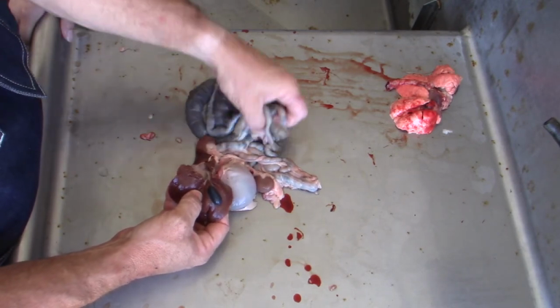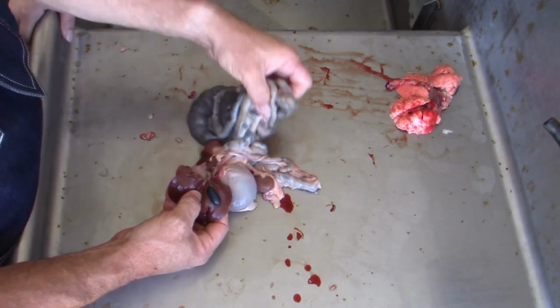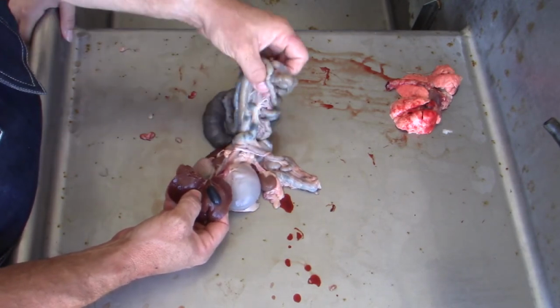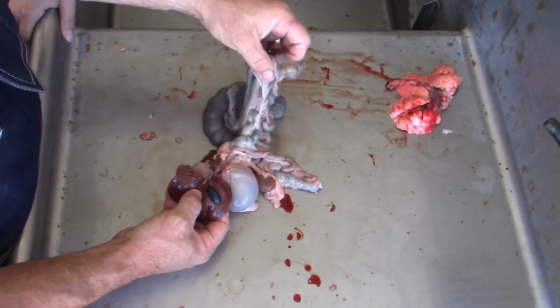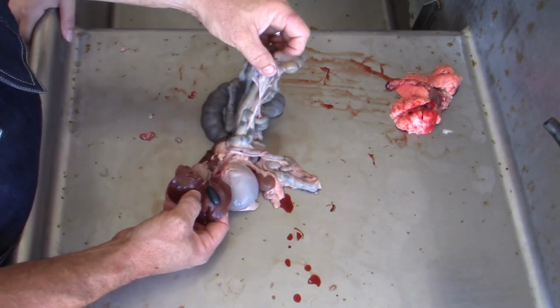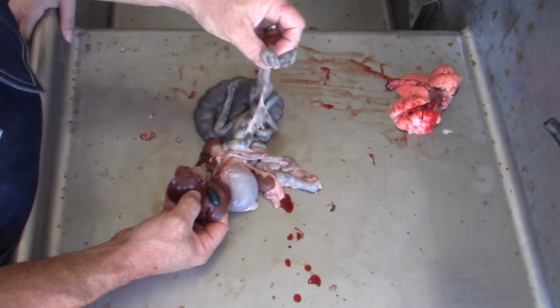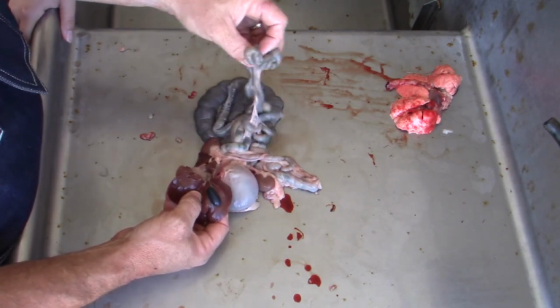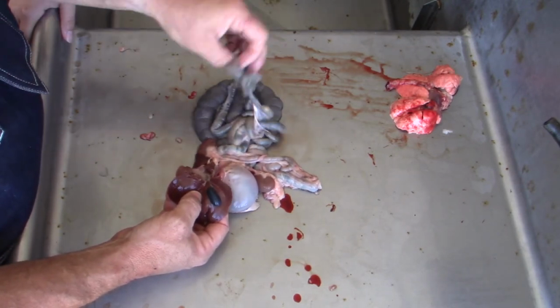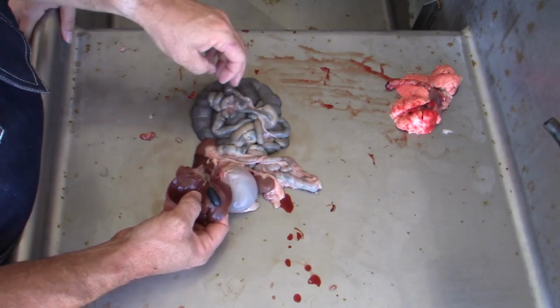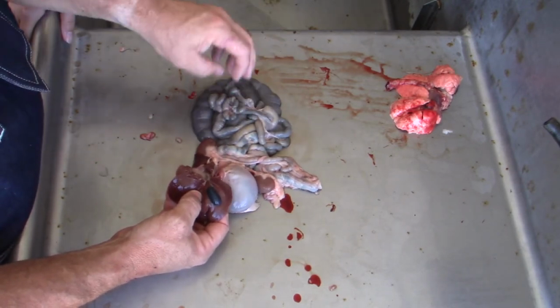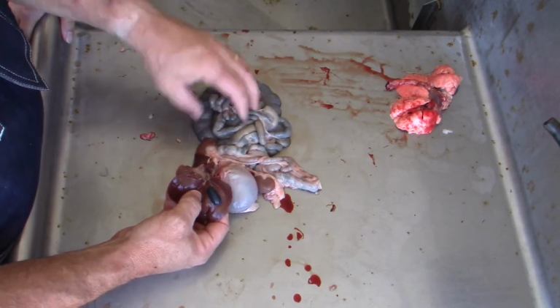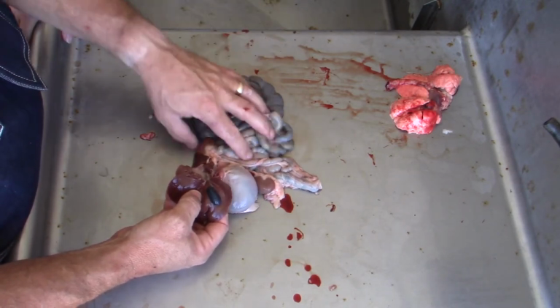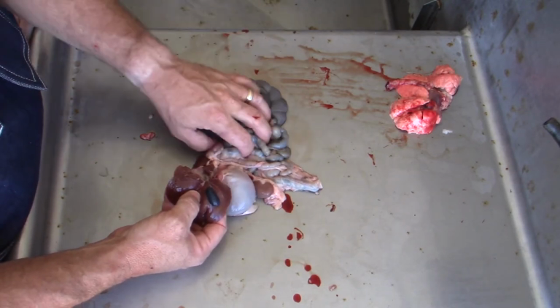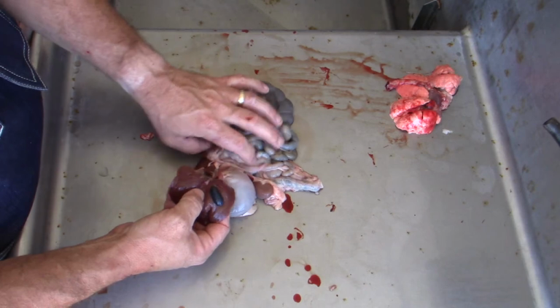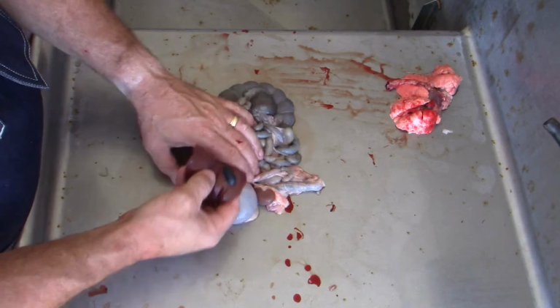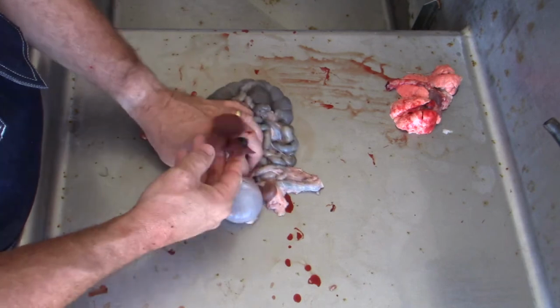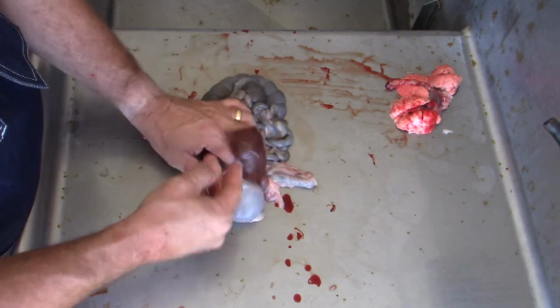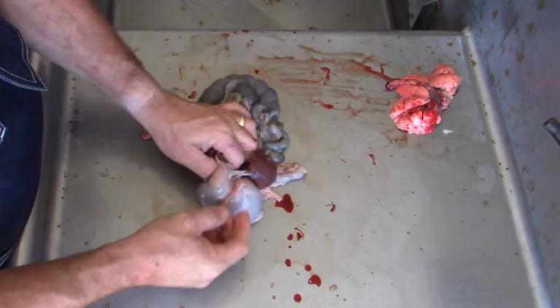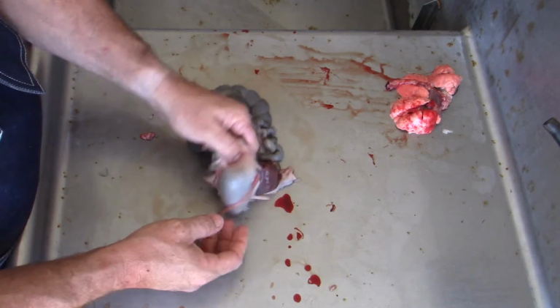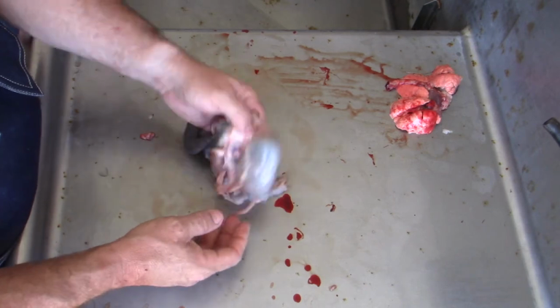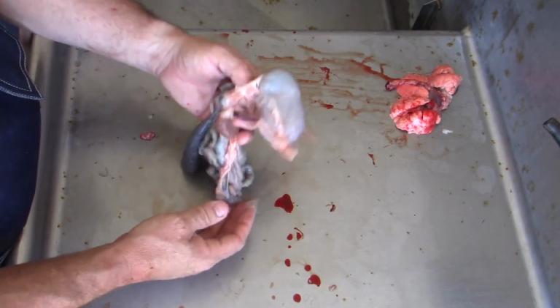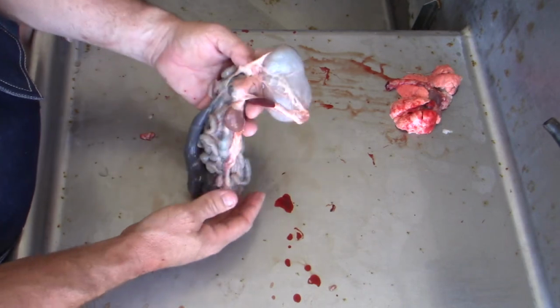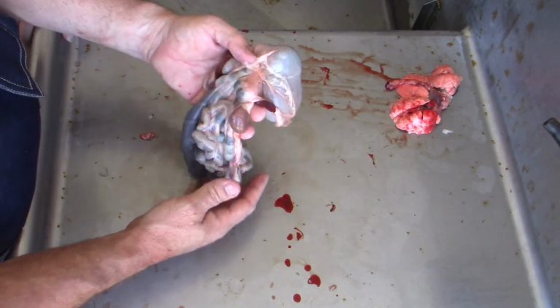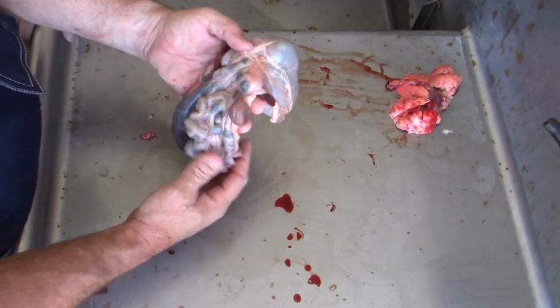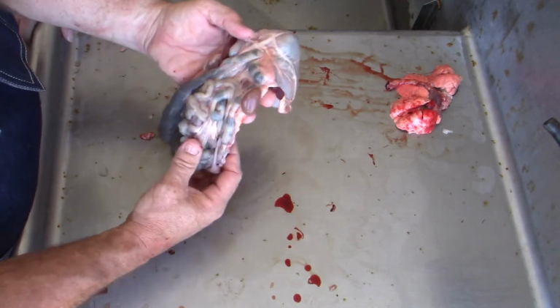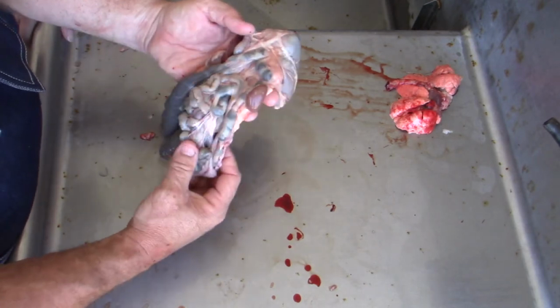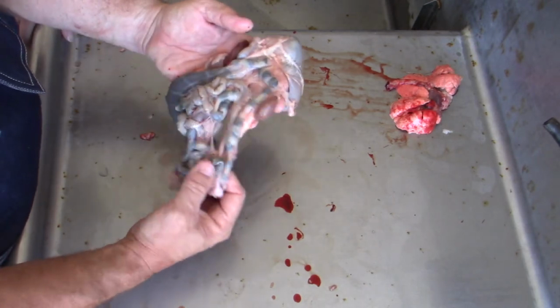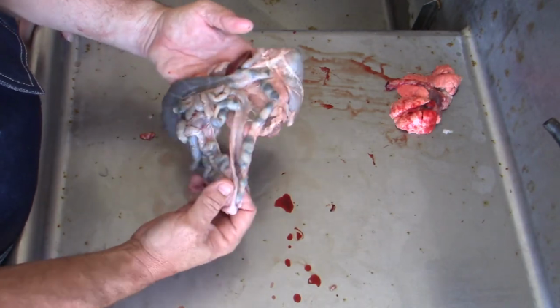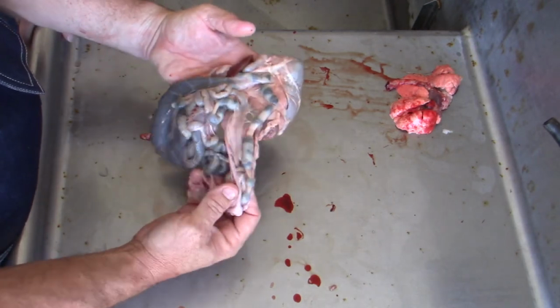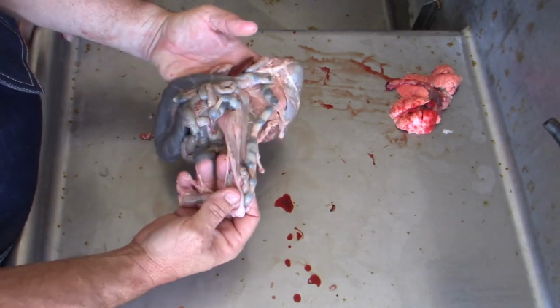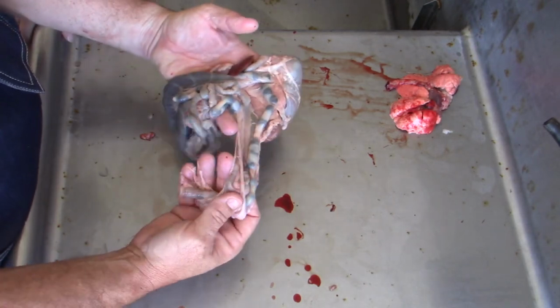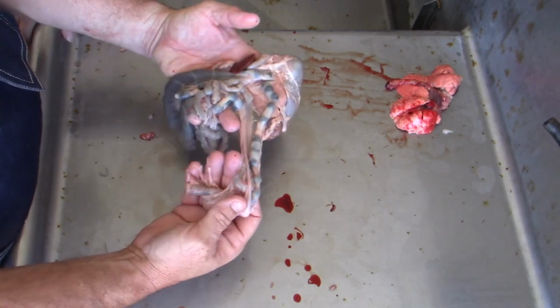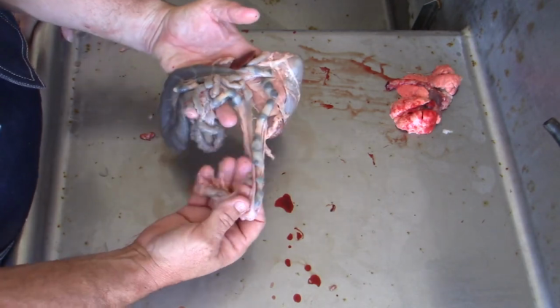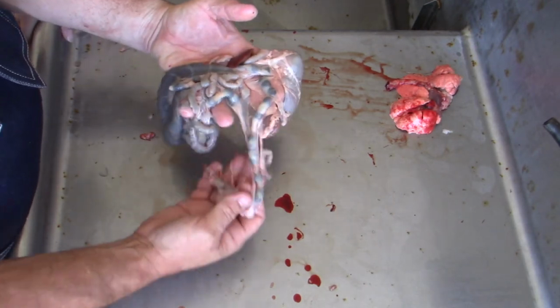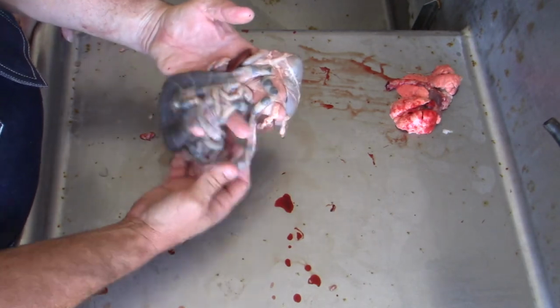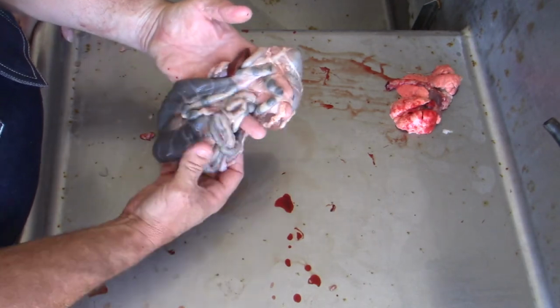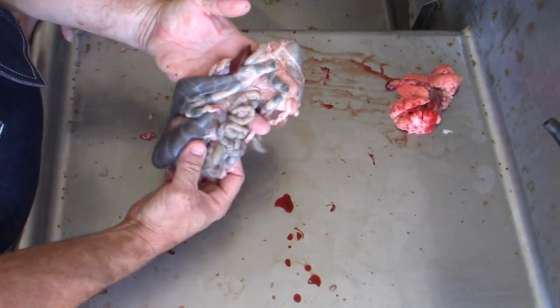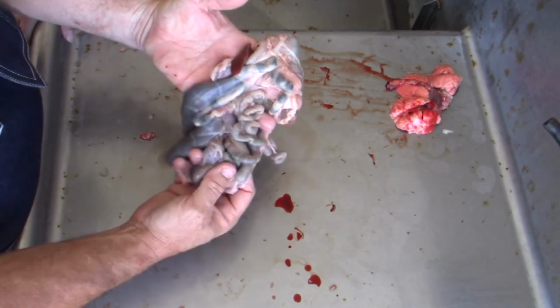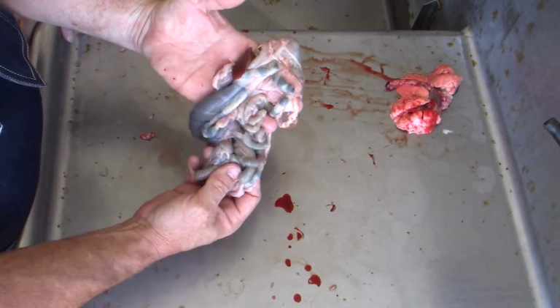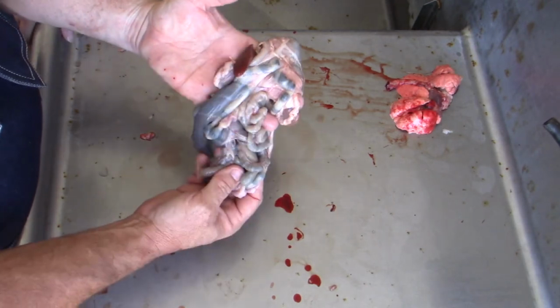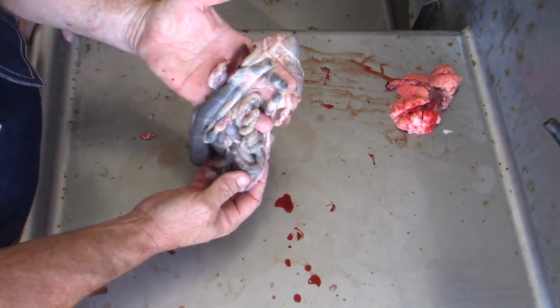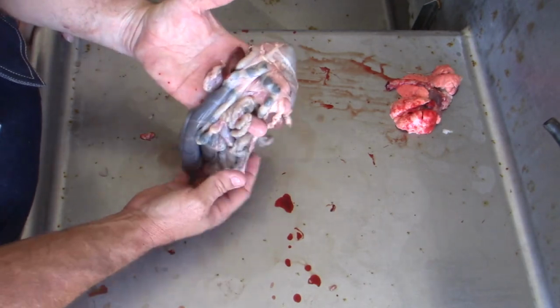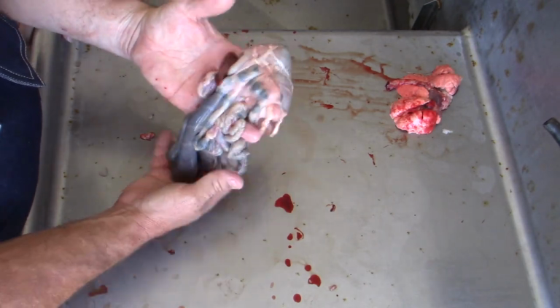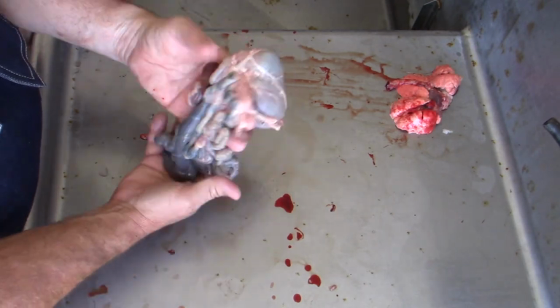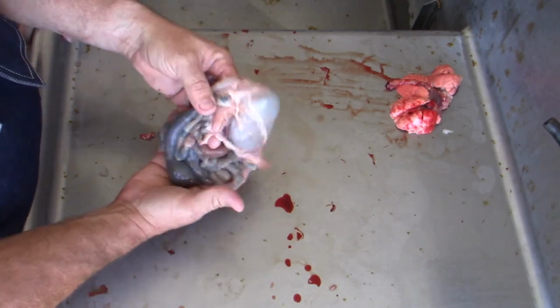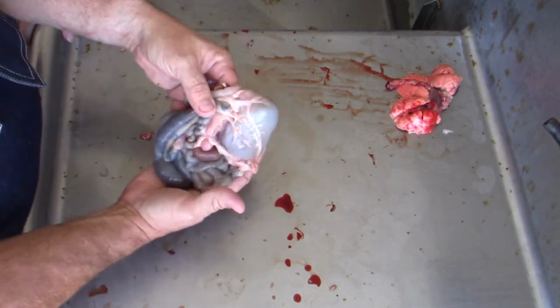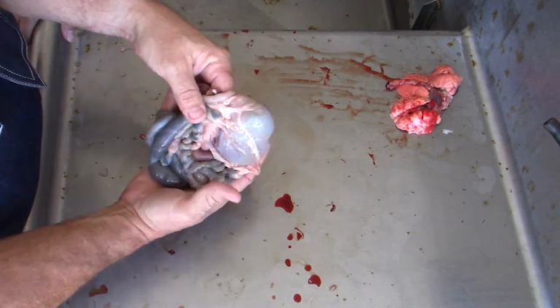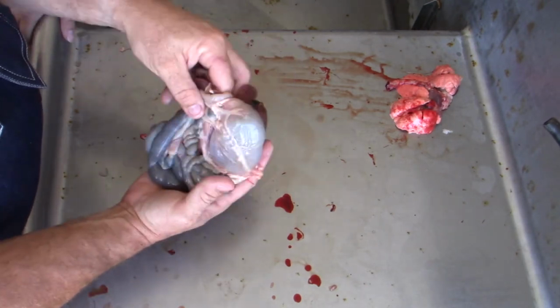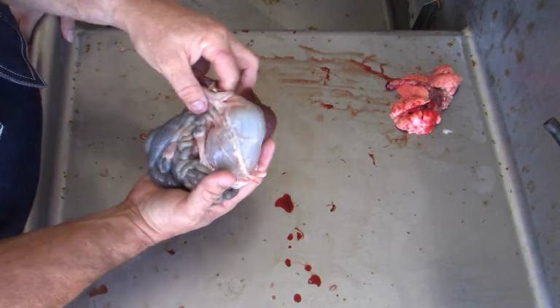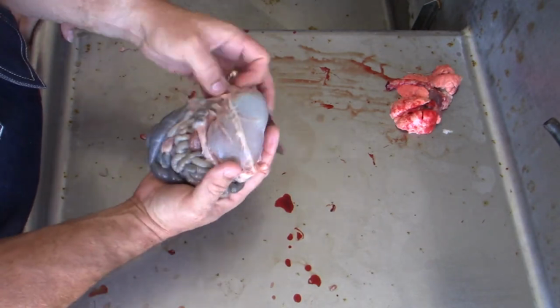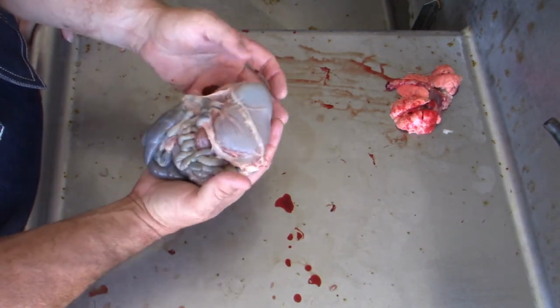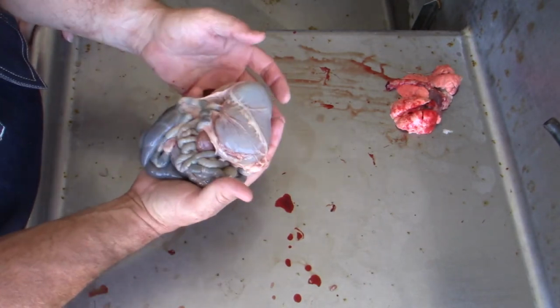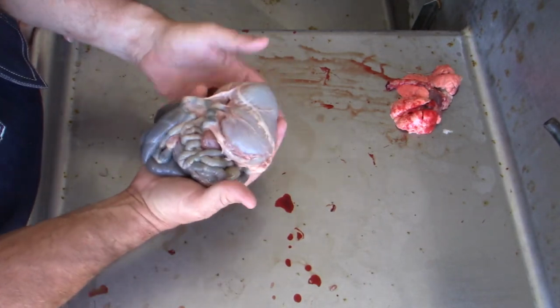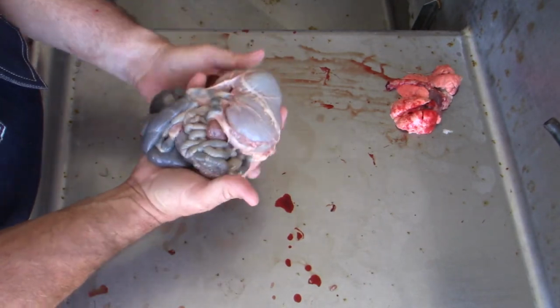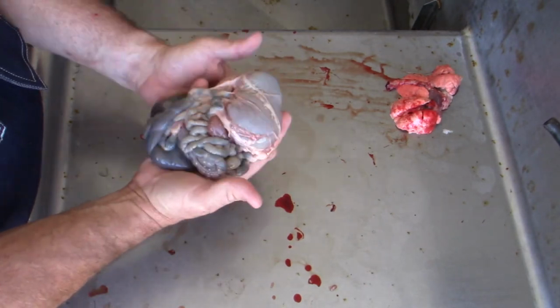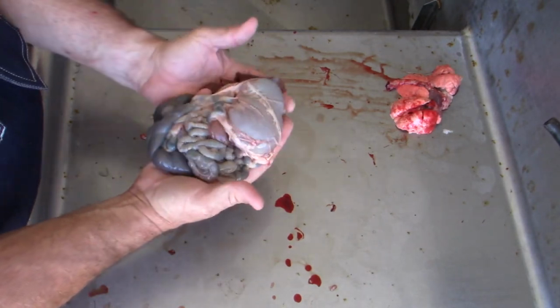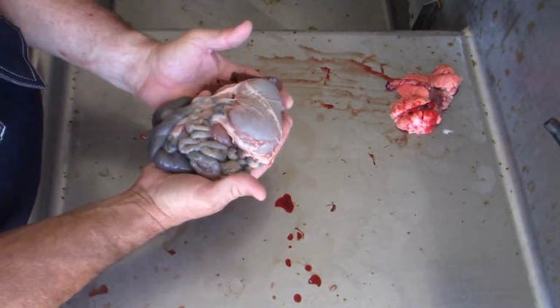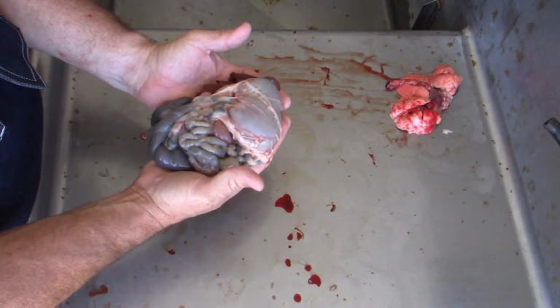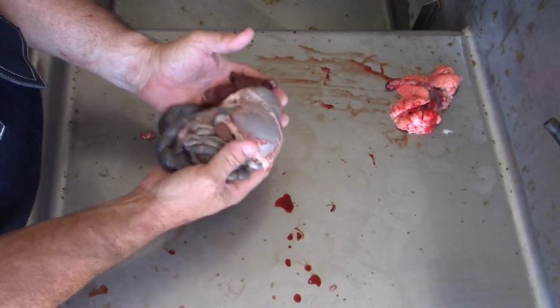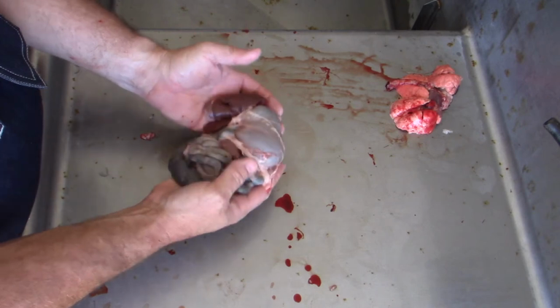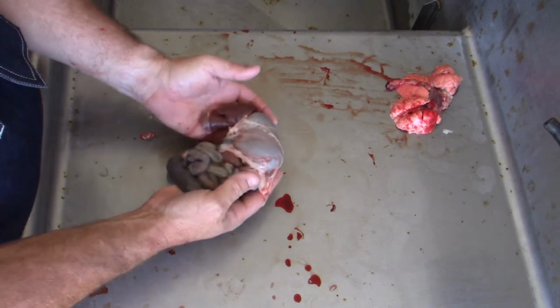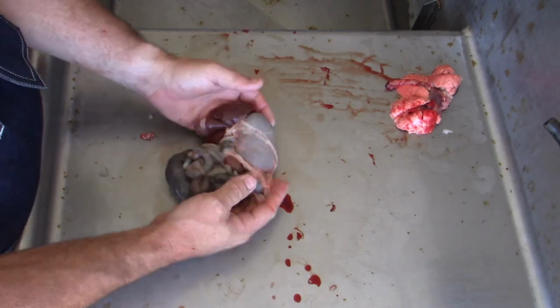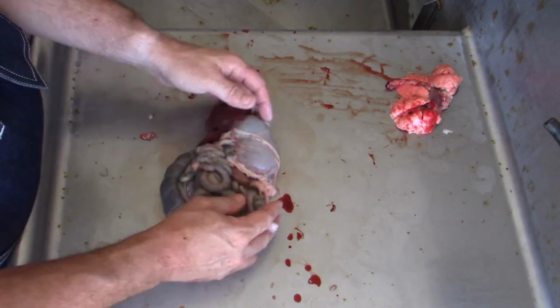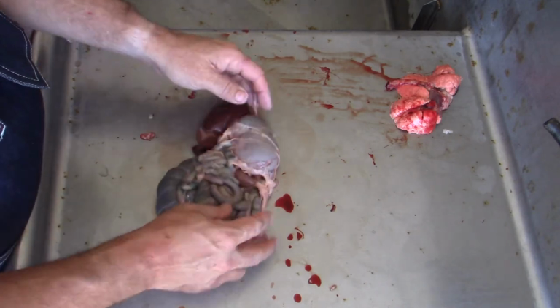So pretty clean, healthy, fresh digestive tract. Things look good.